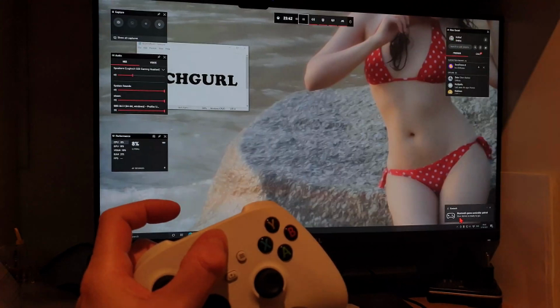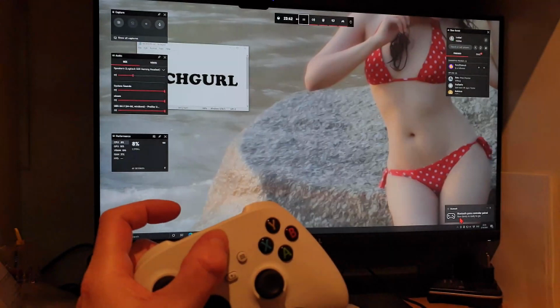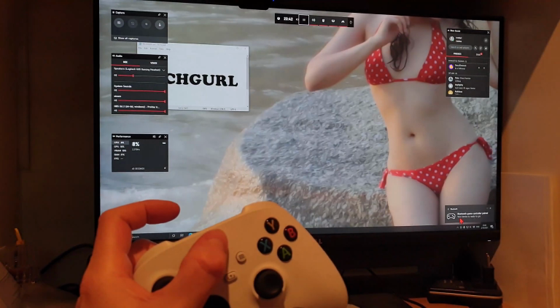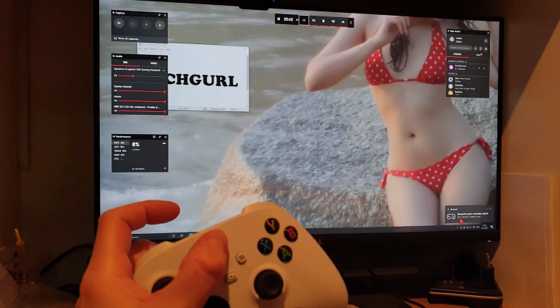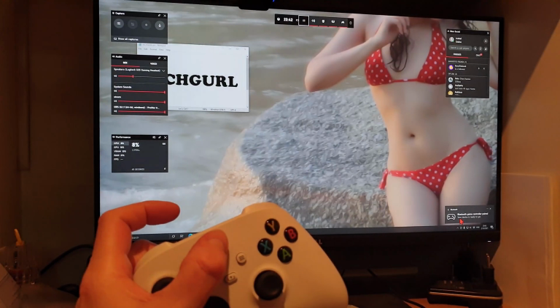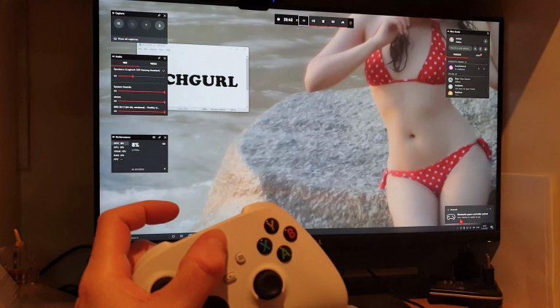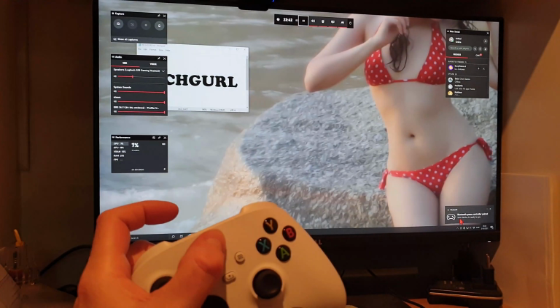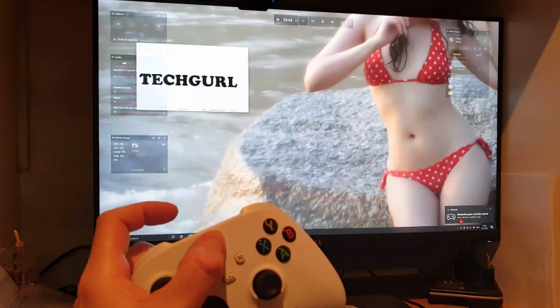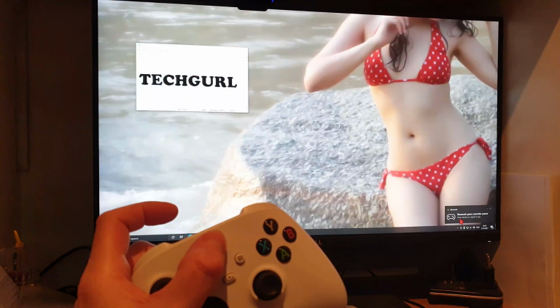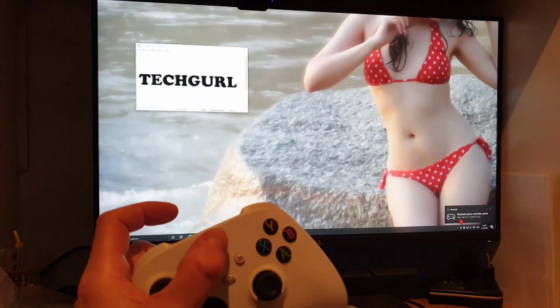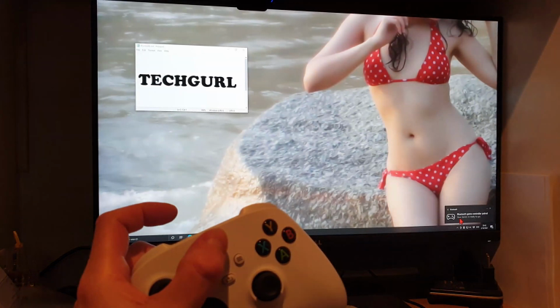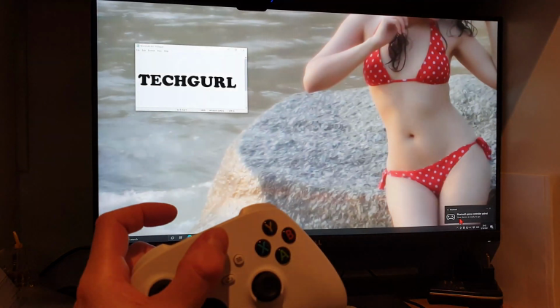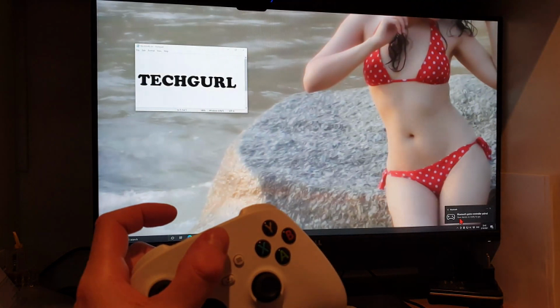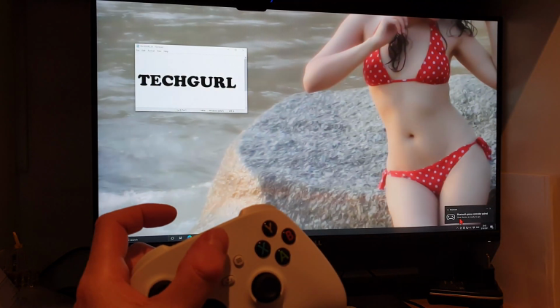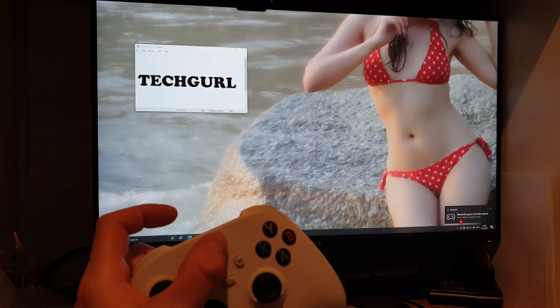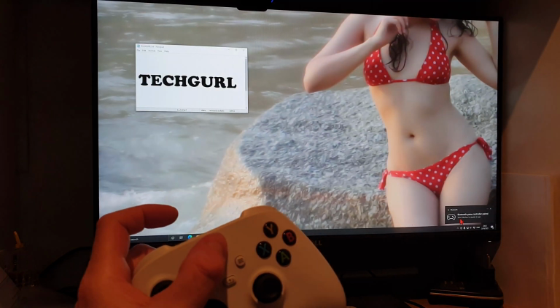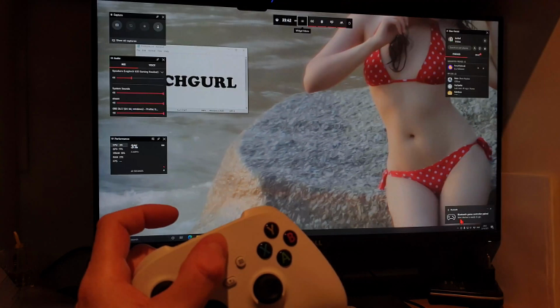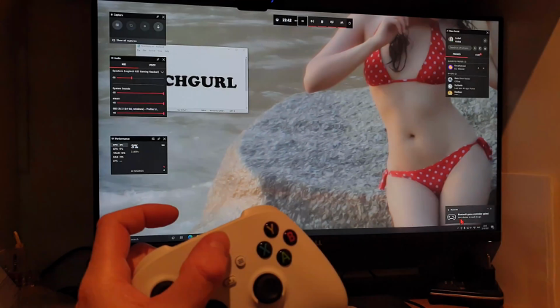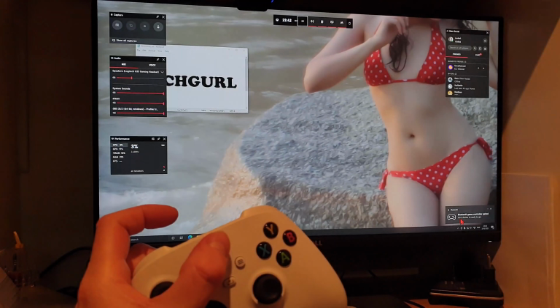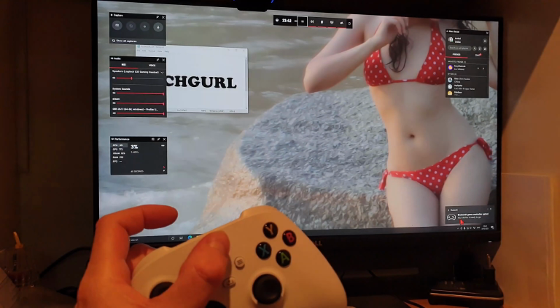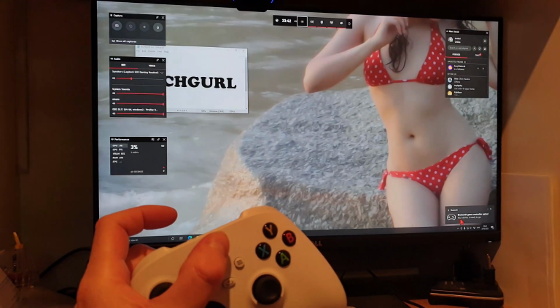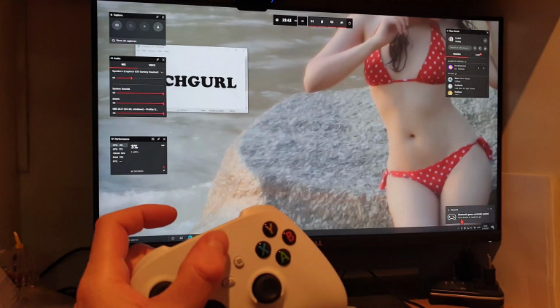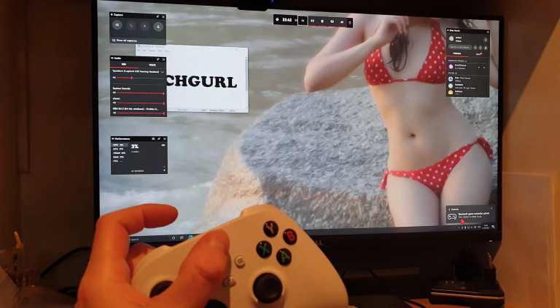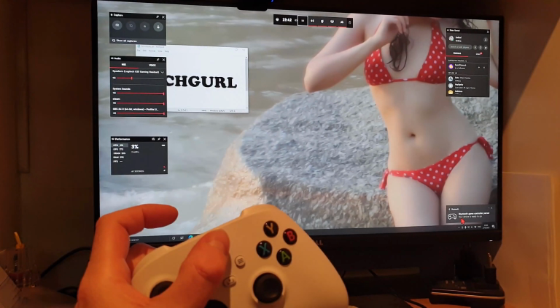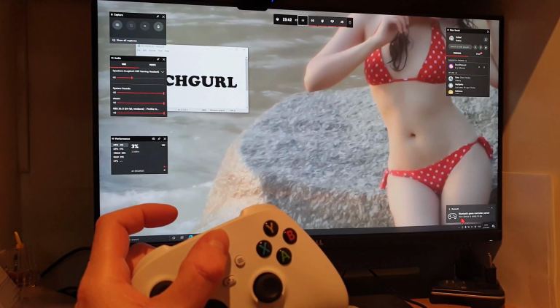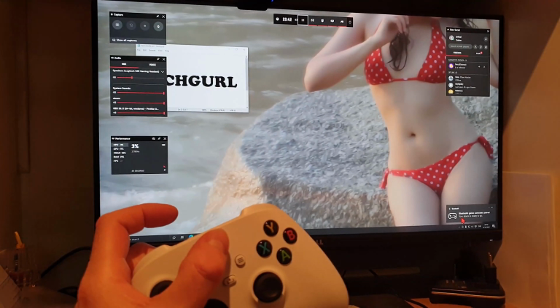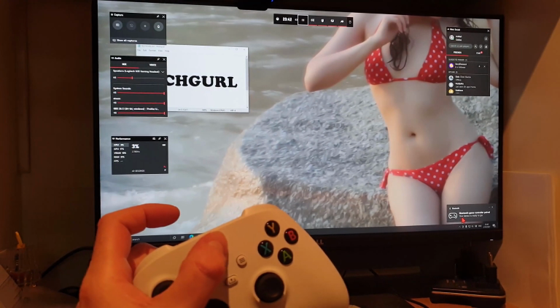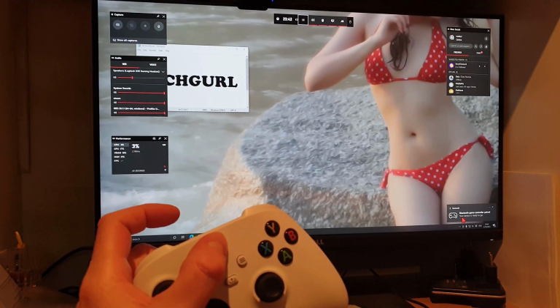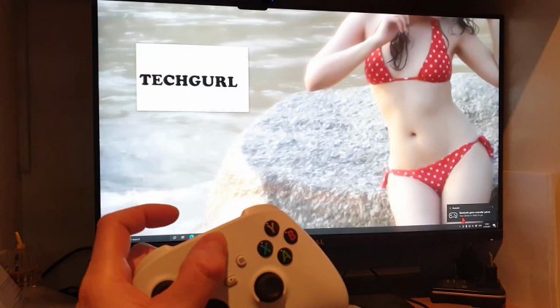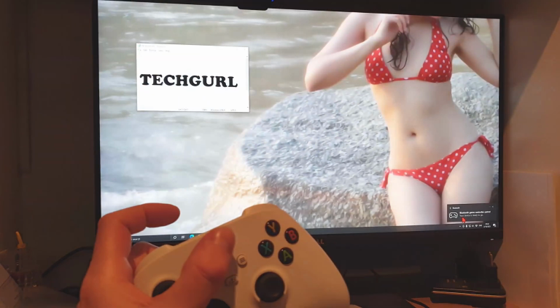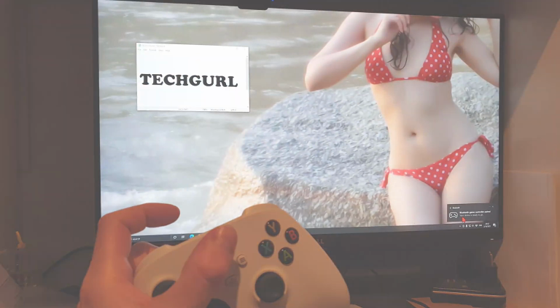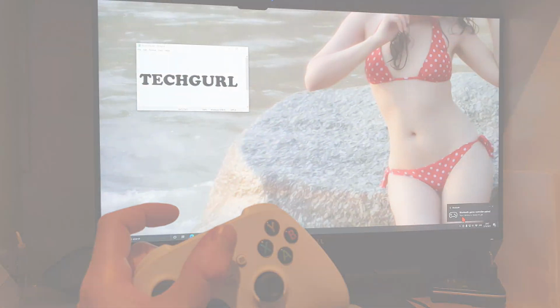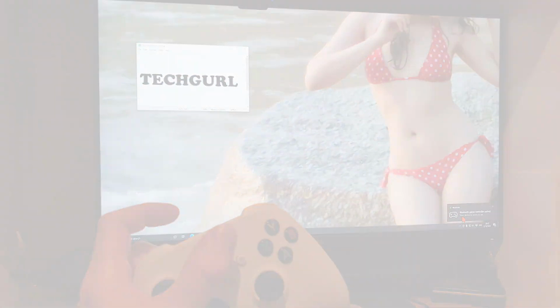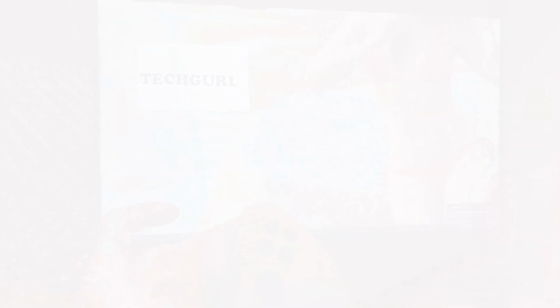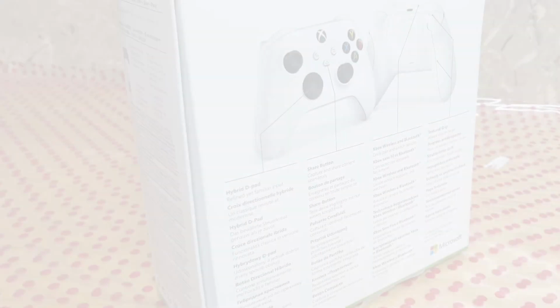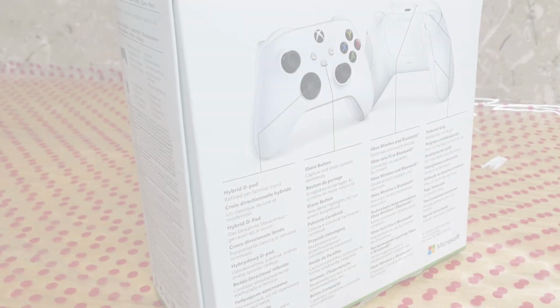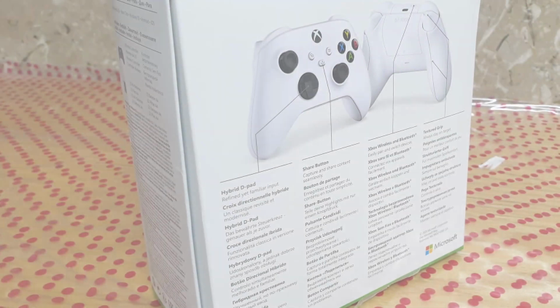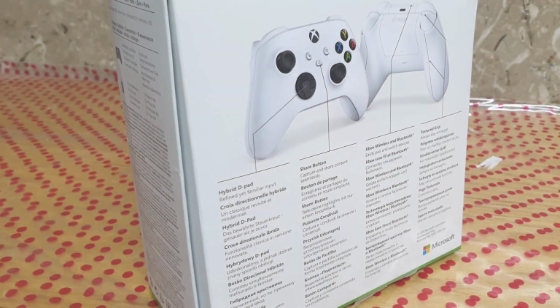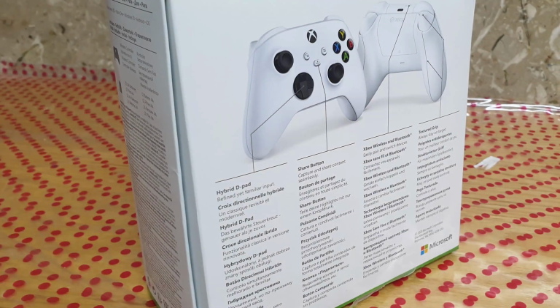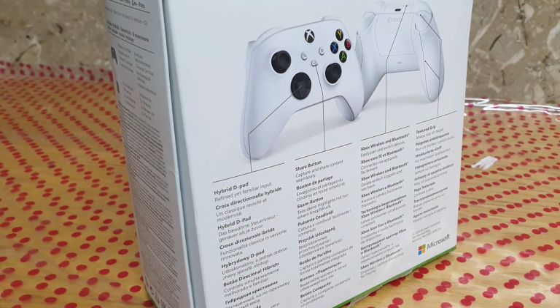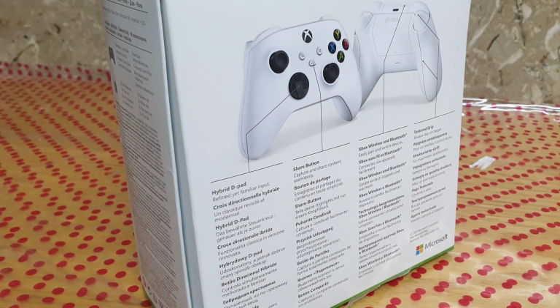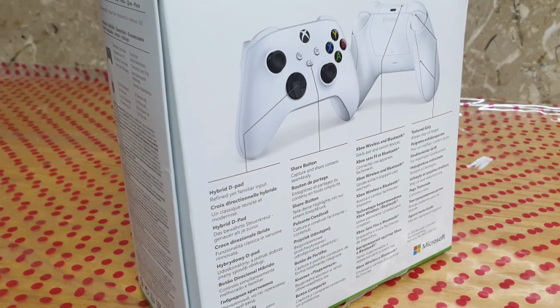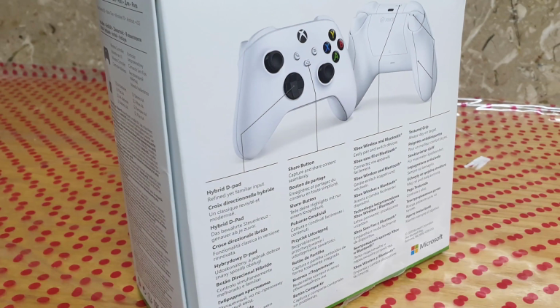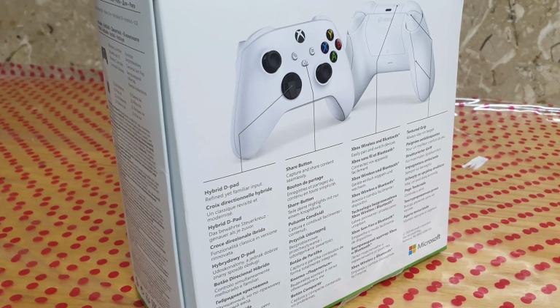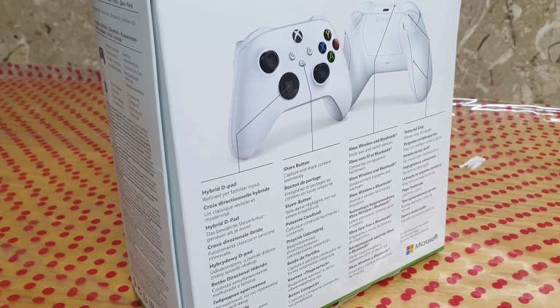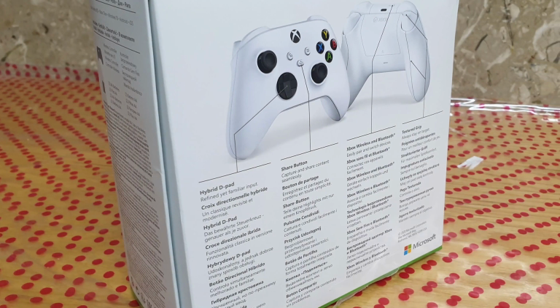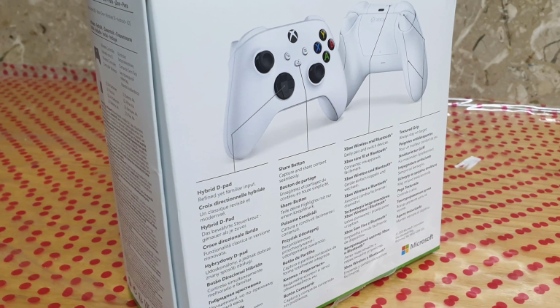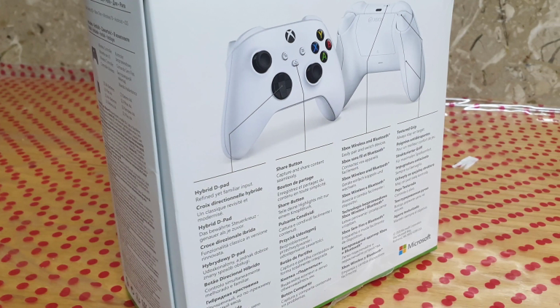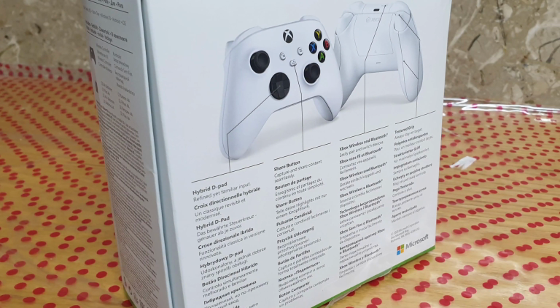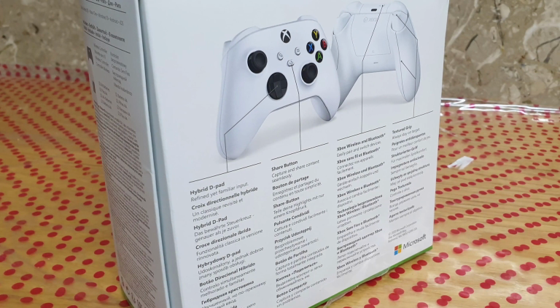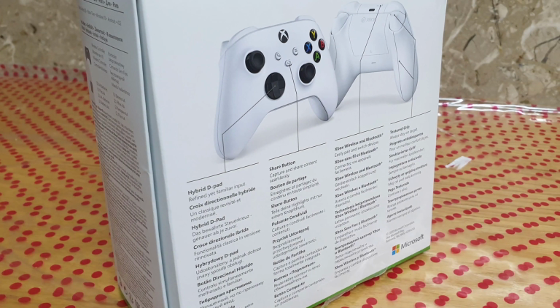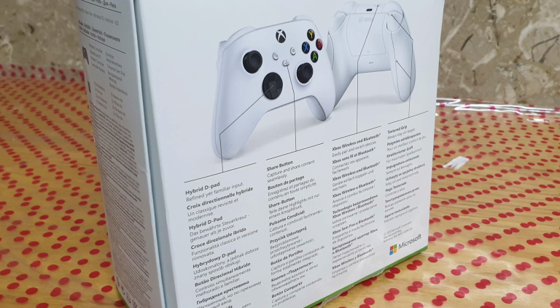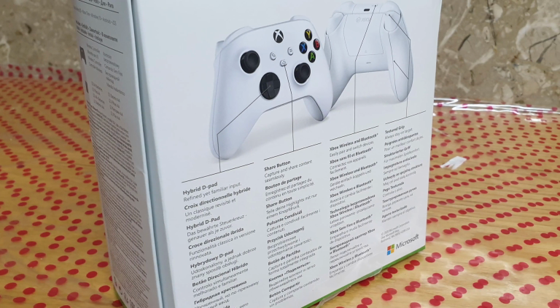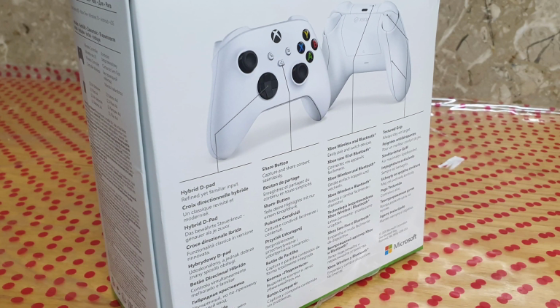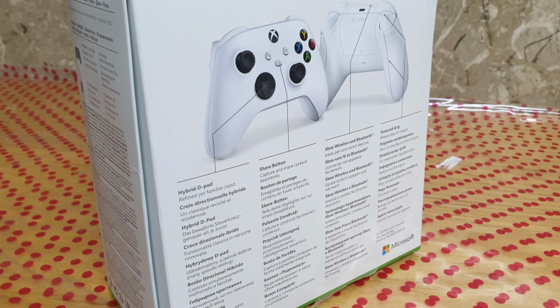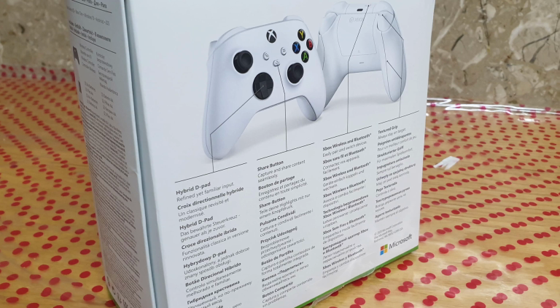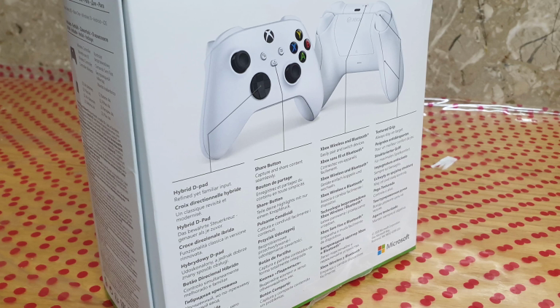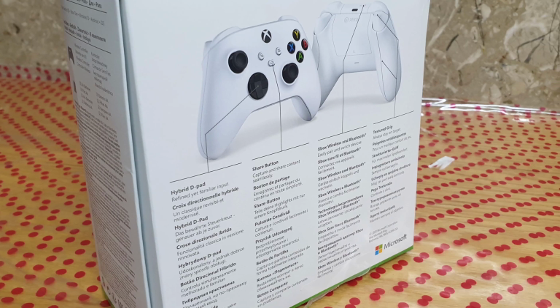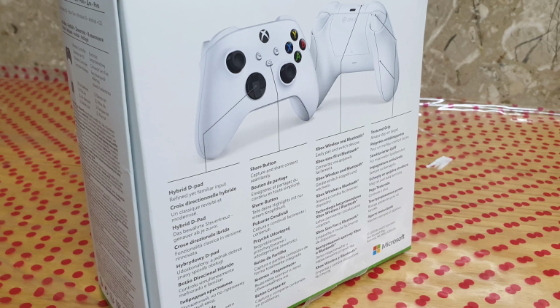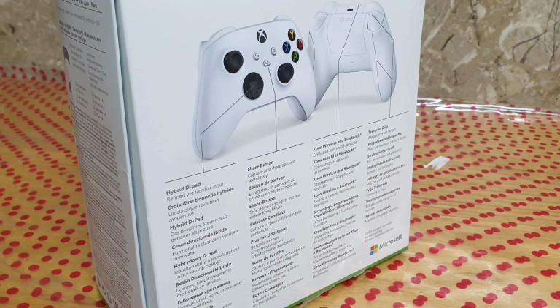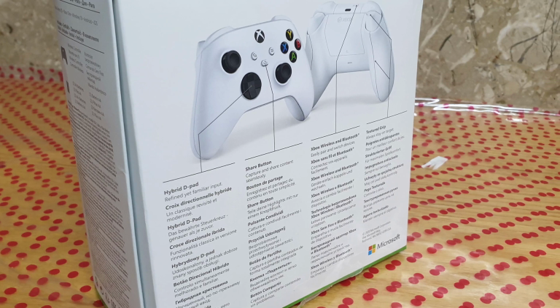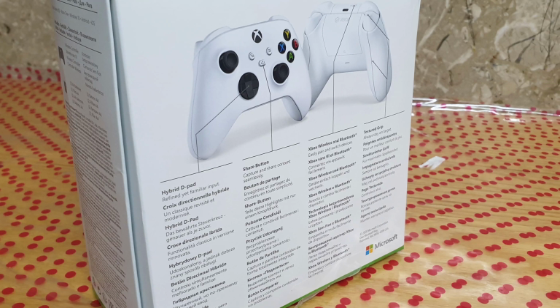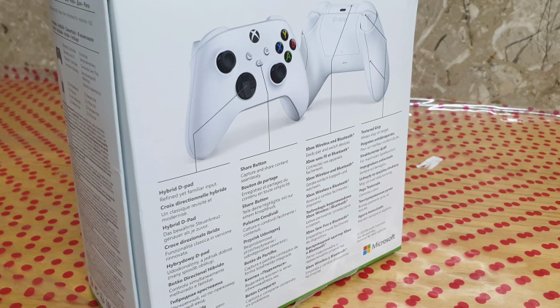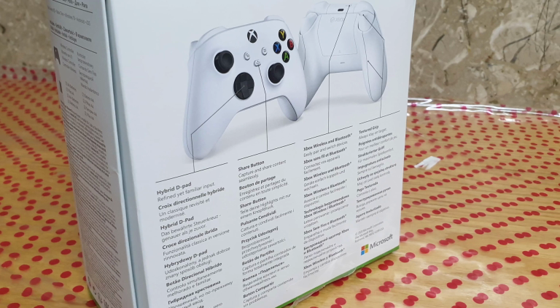With this new controller, you can also double tap the pairing button to quickly switch between your Xbox and PC.